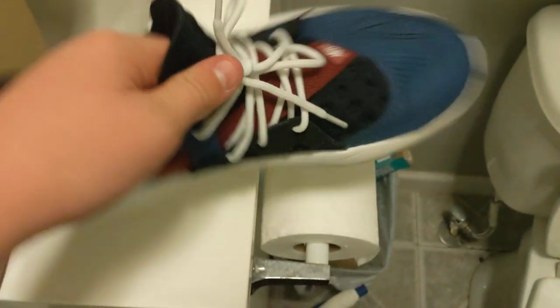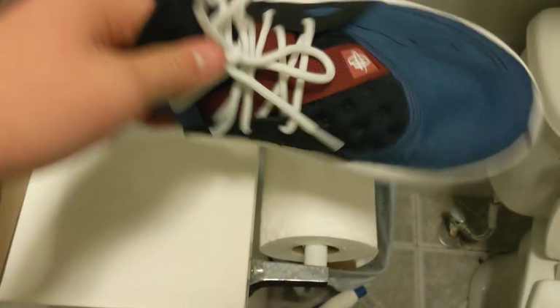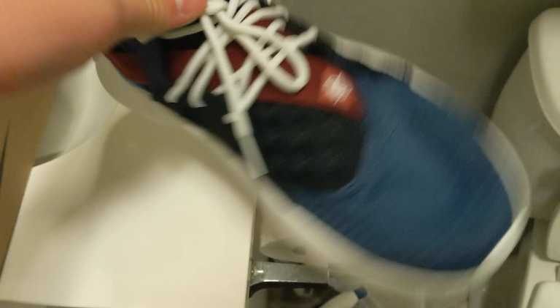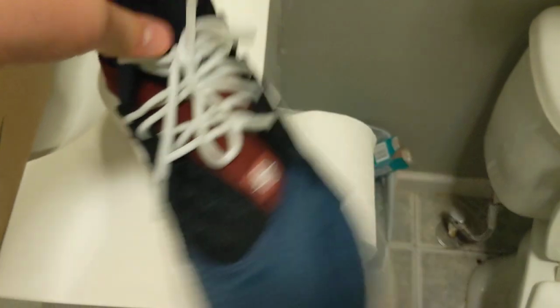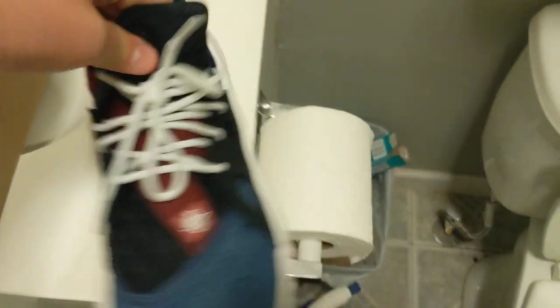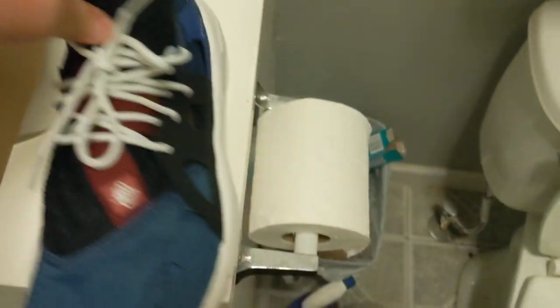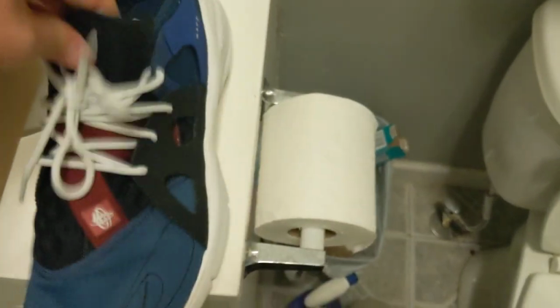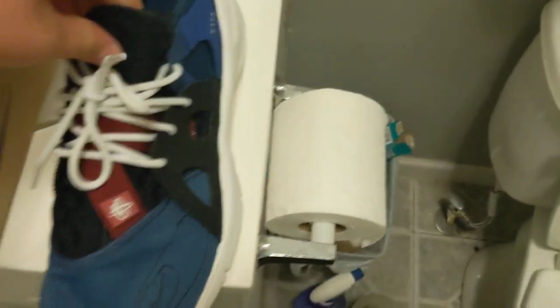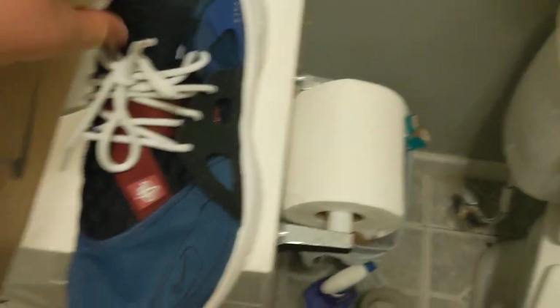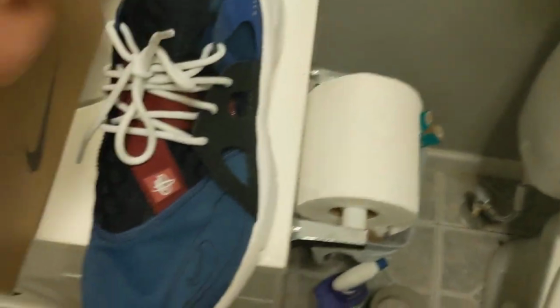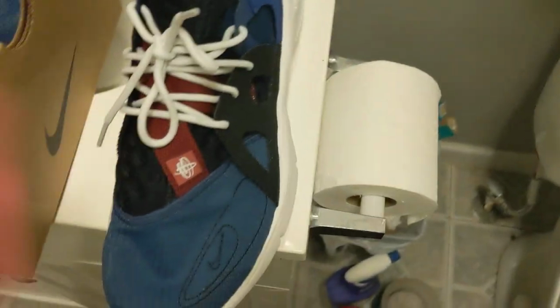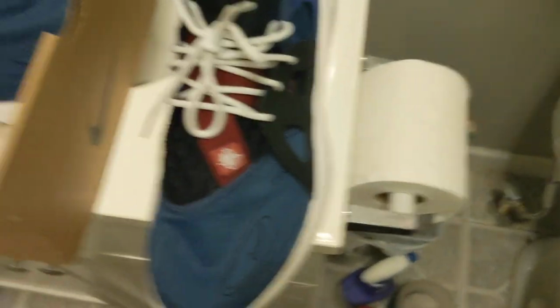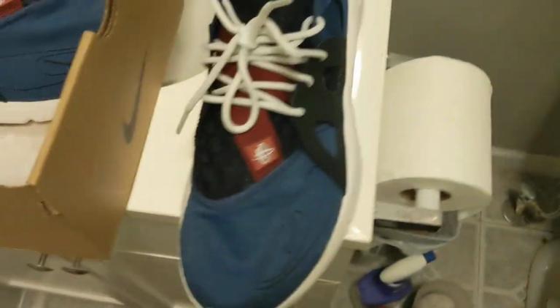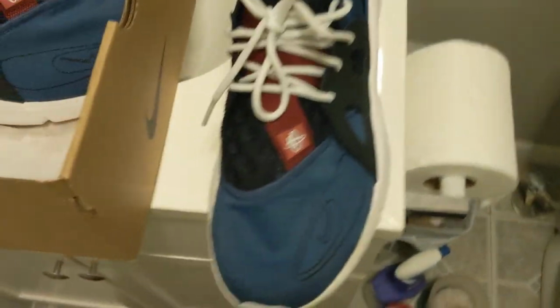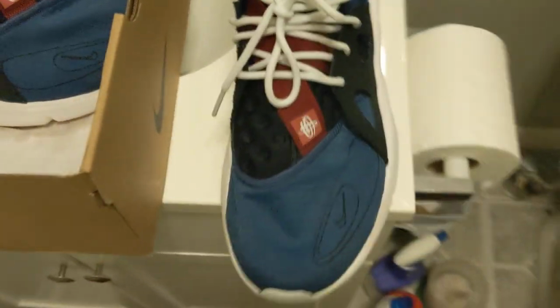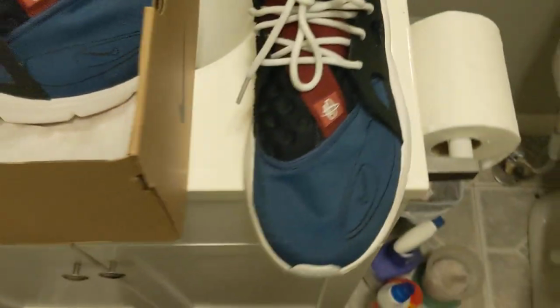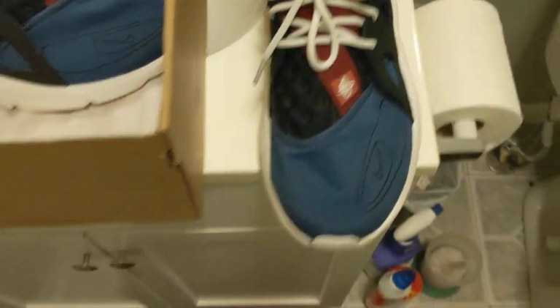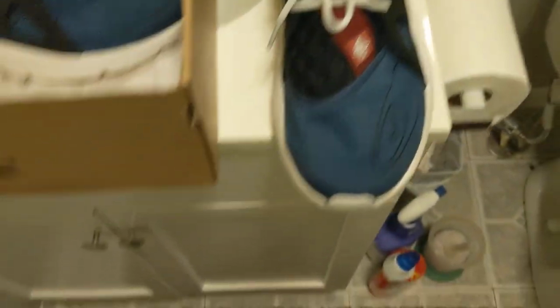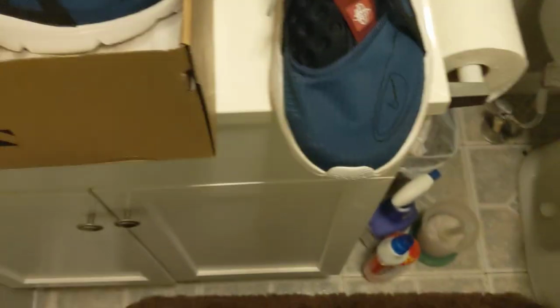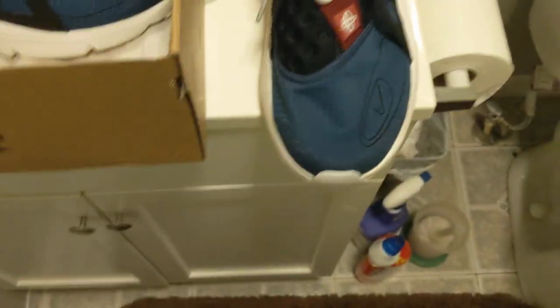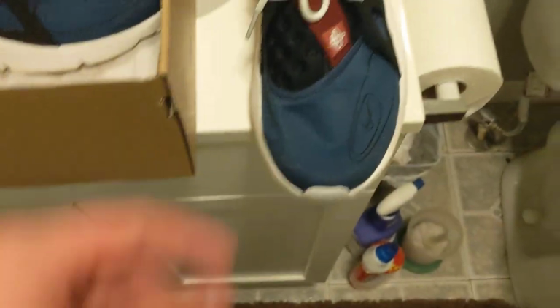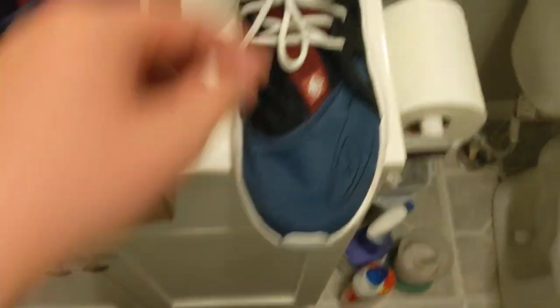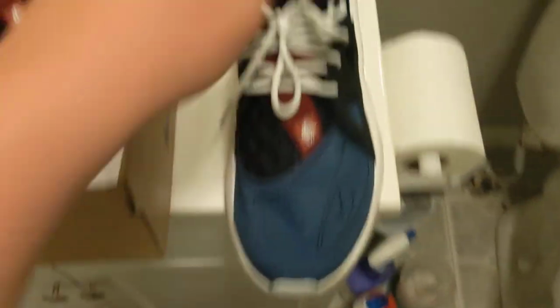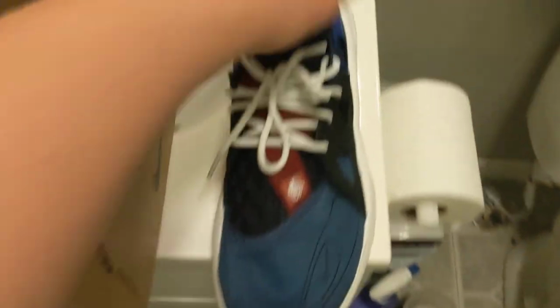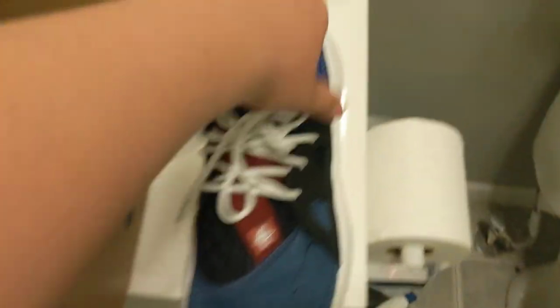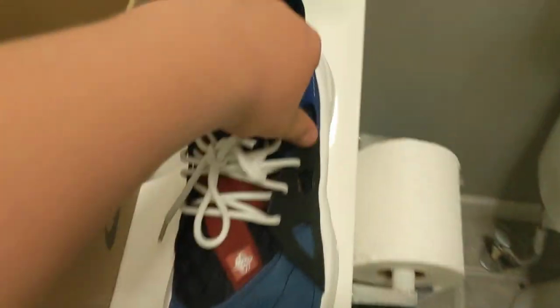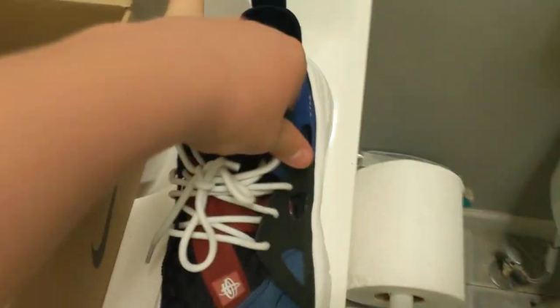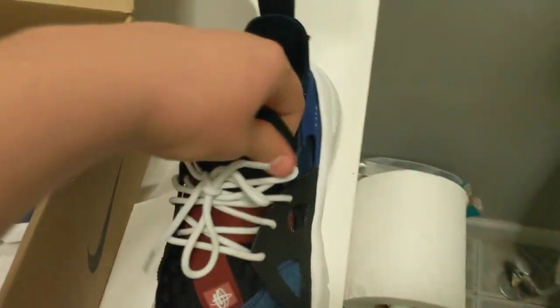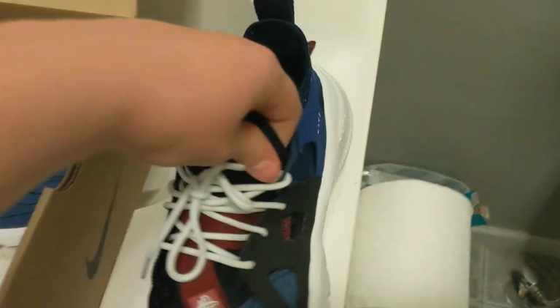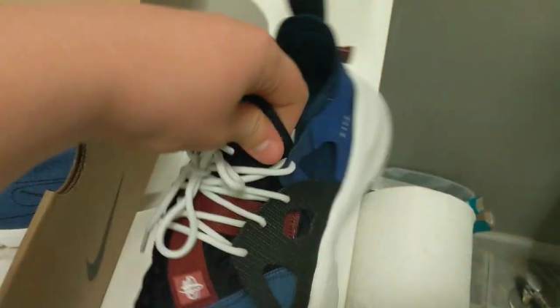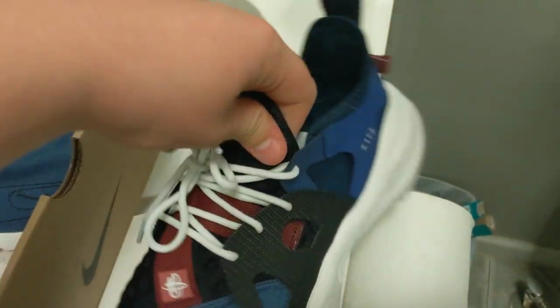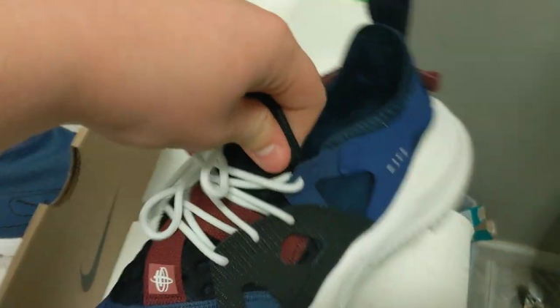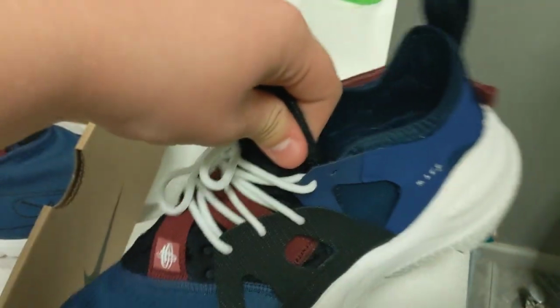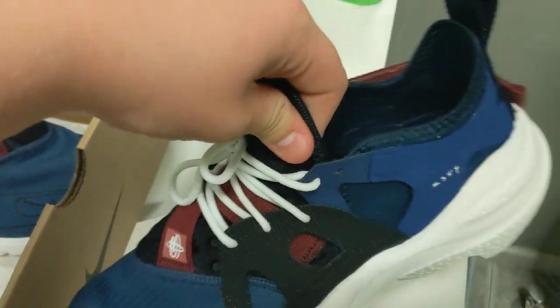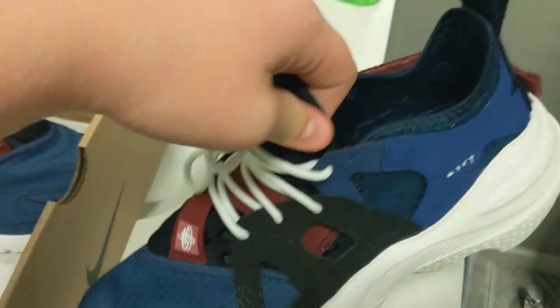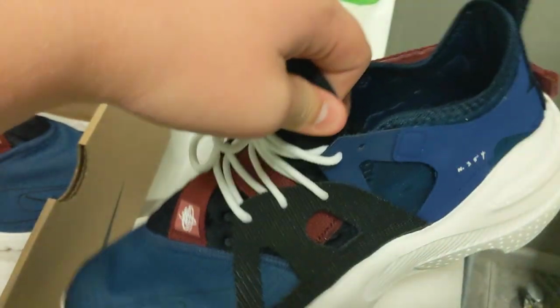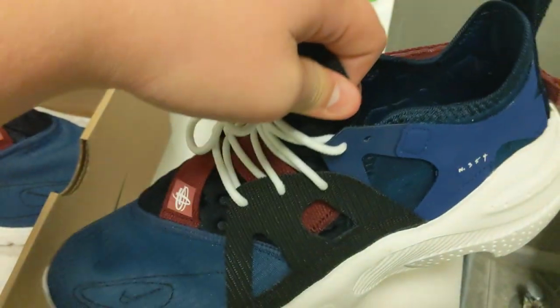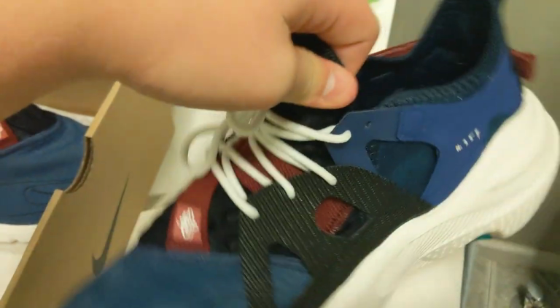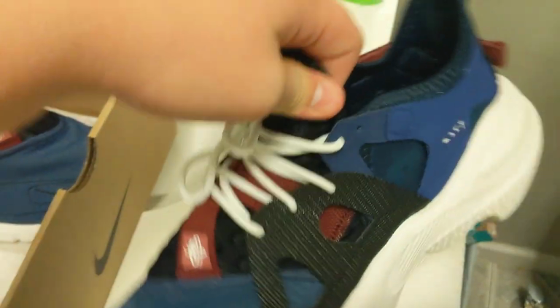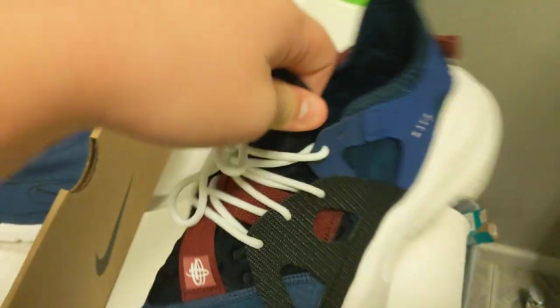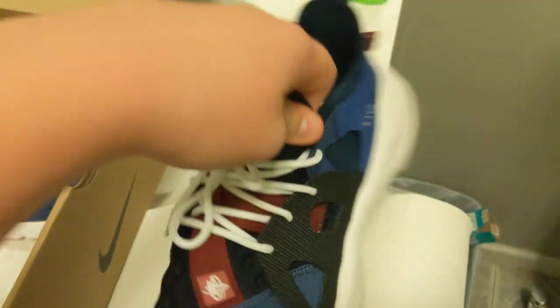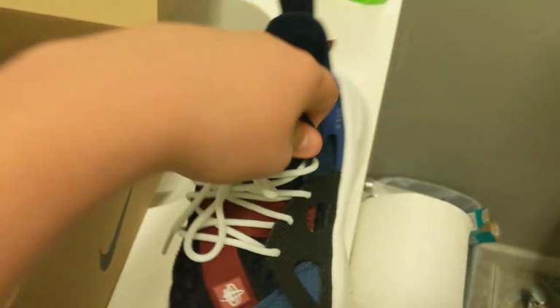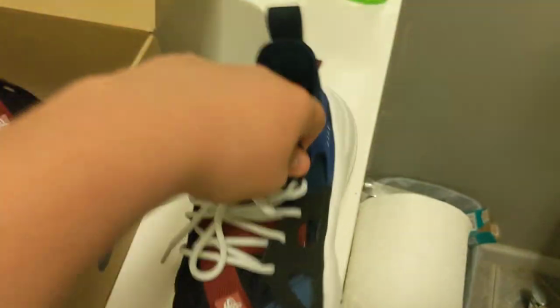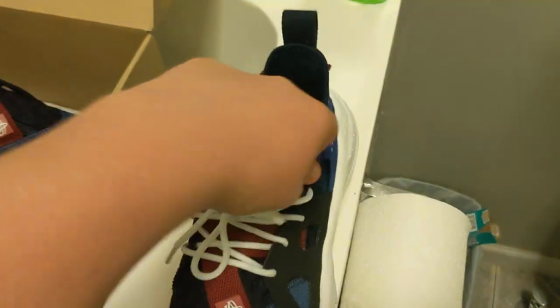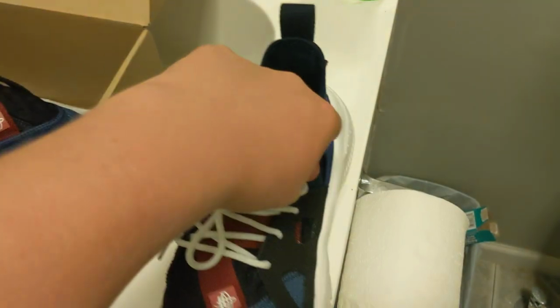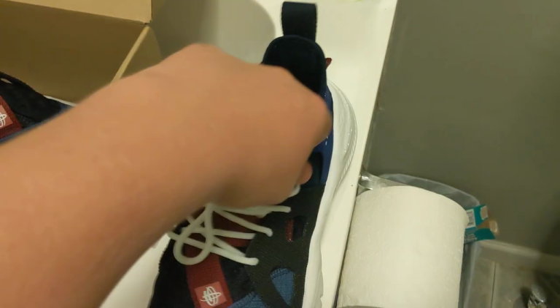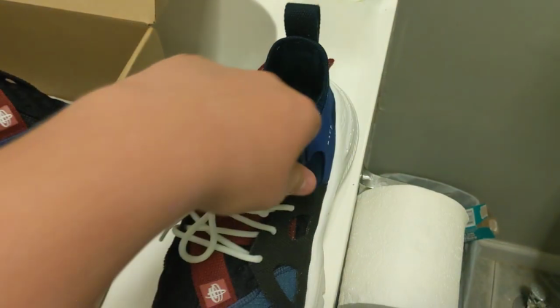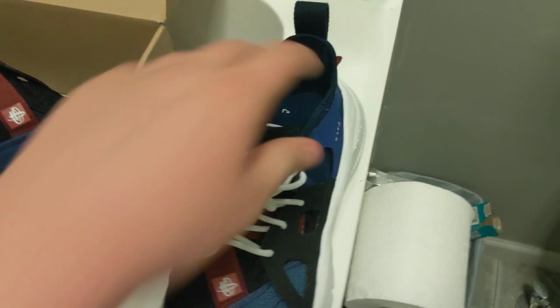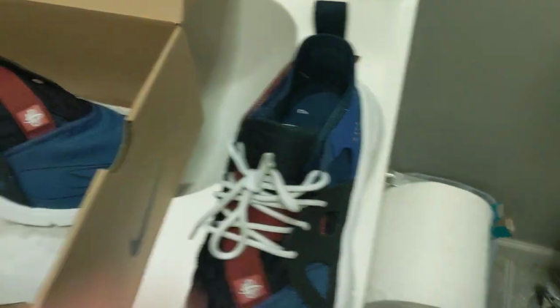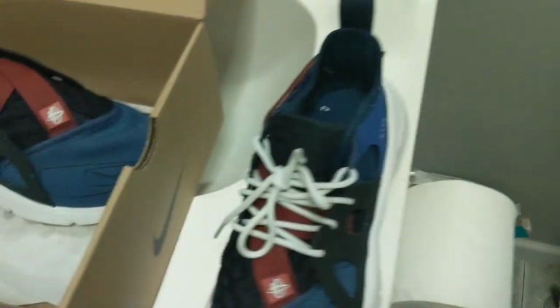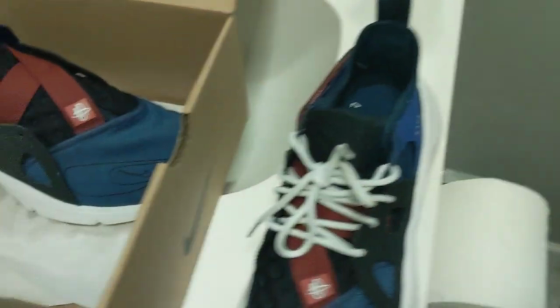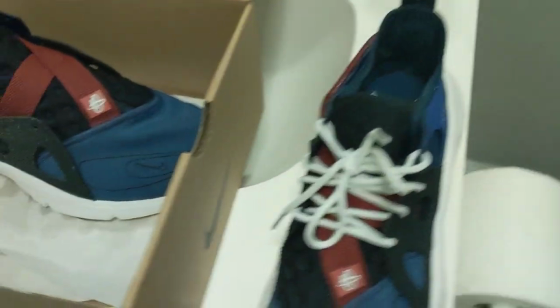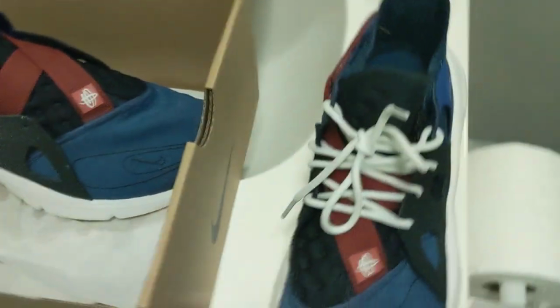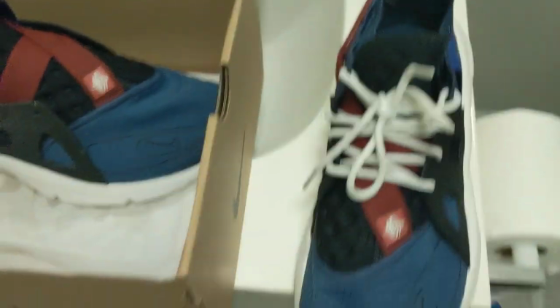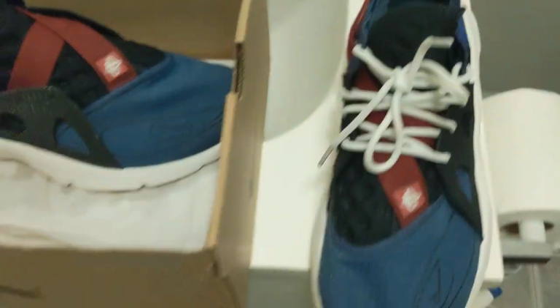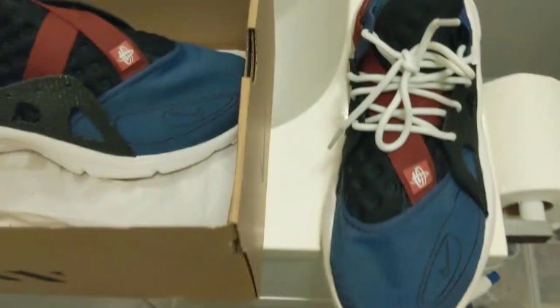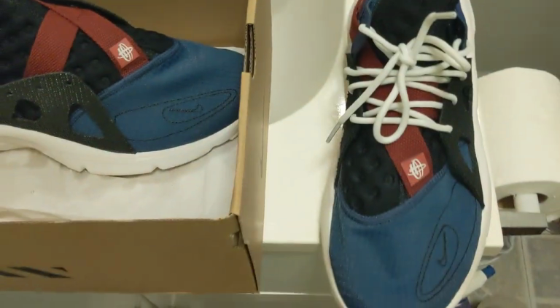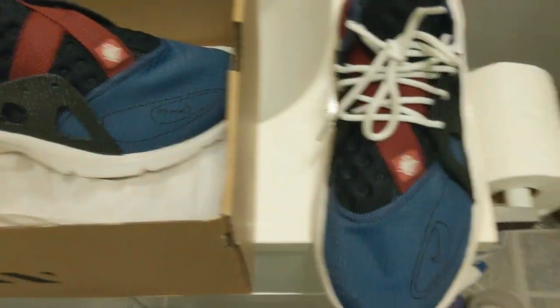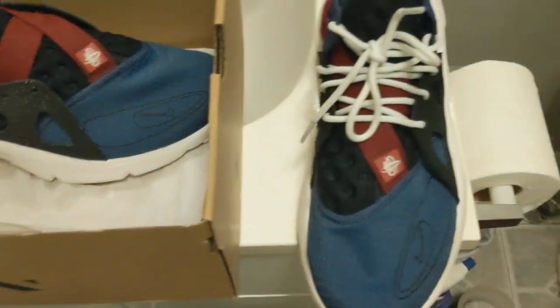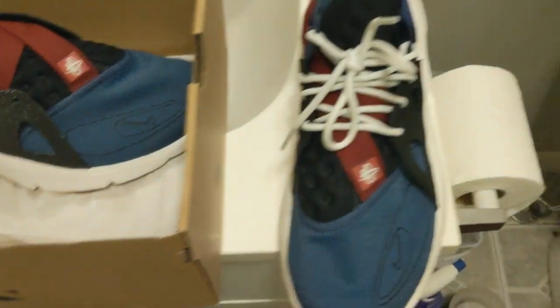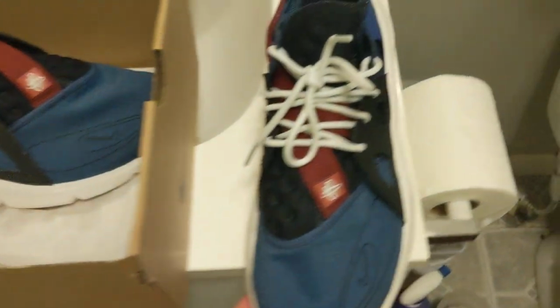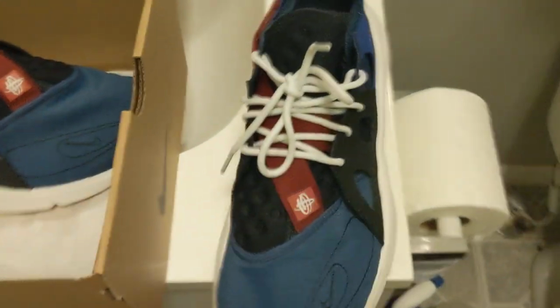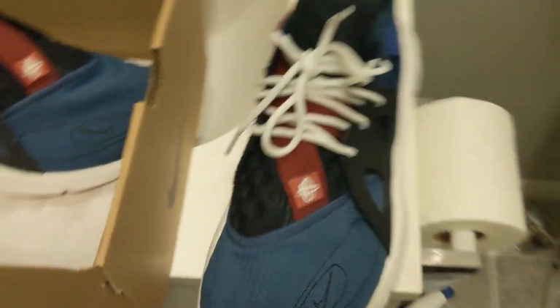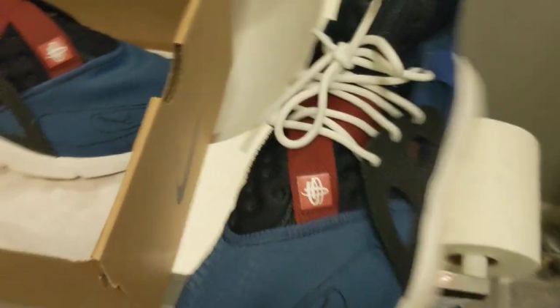It's a nice shoe. It's comfortable, and for the price anybody could get these — they're good, easy to wear, and easy to slip on.